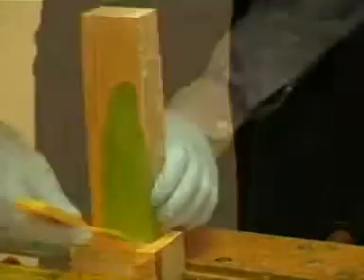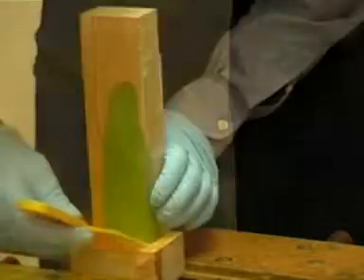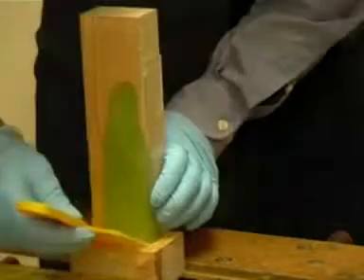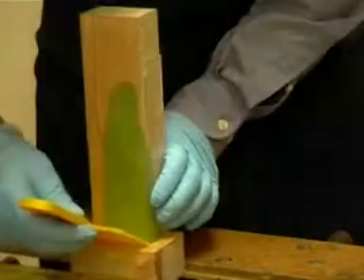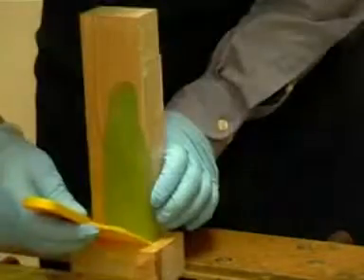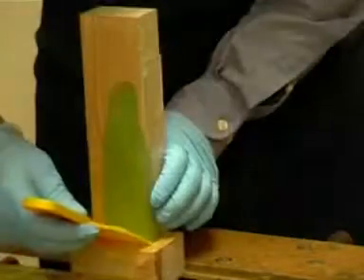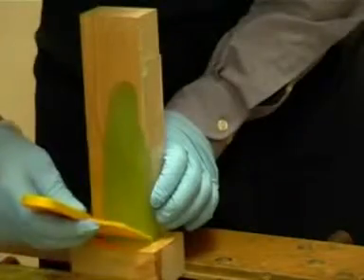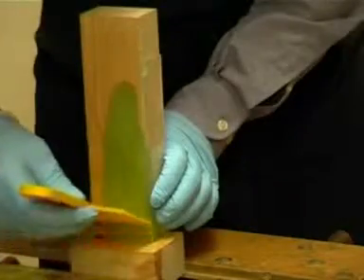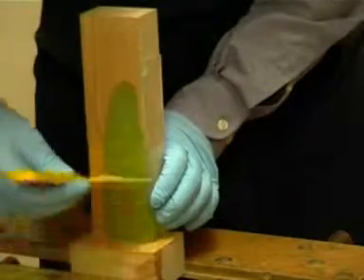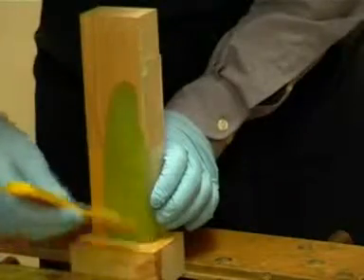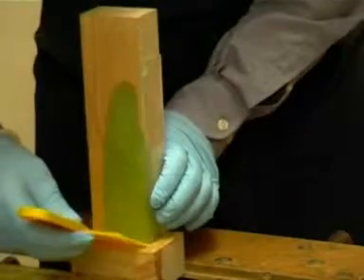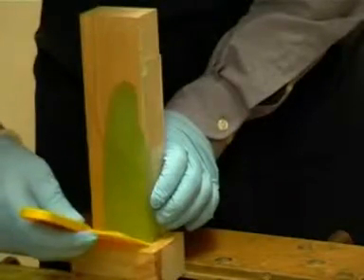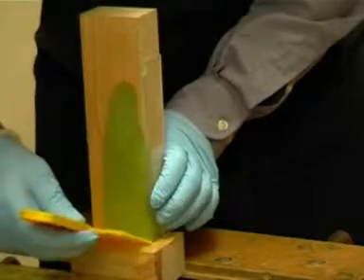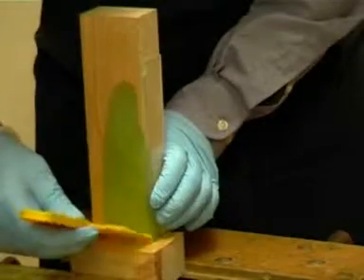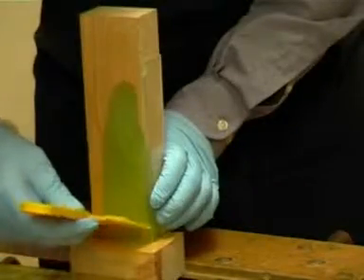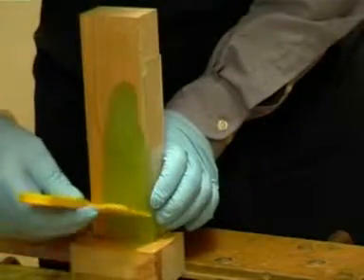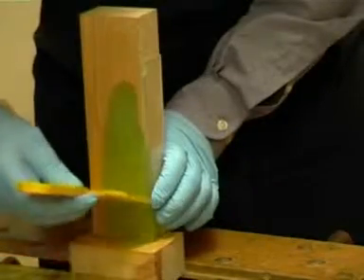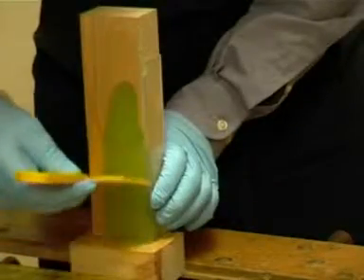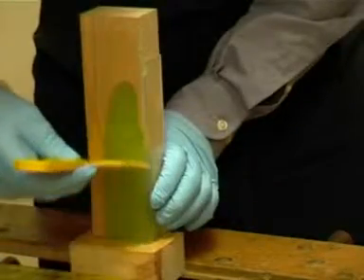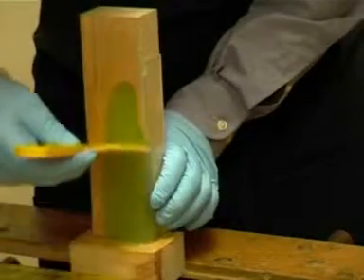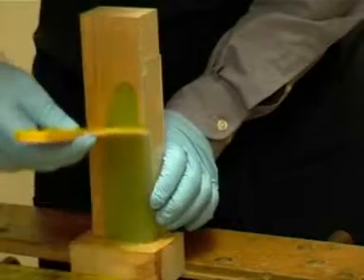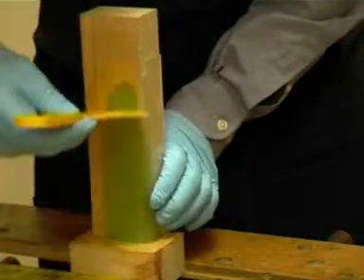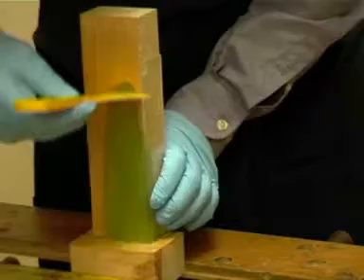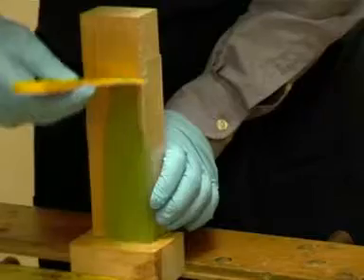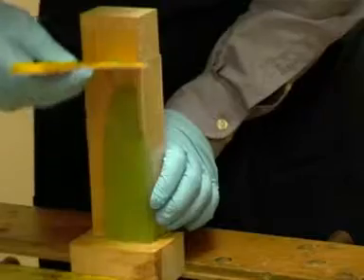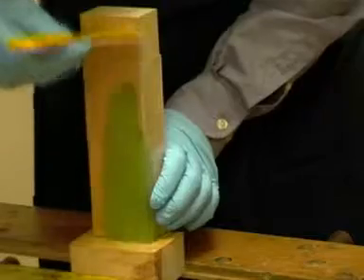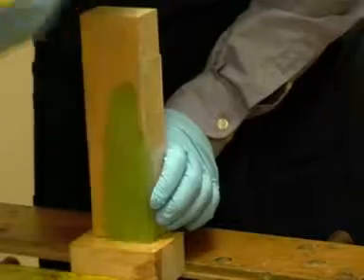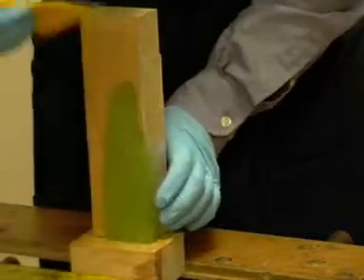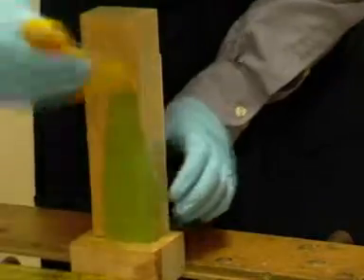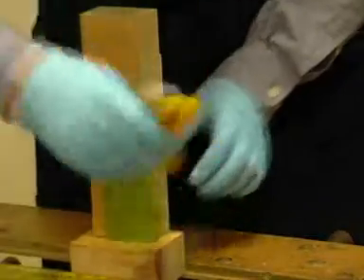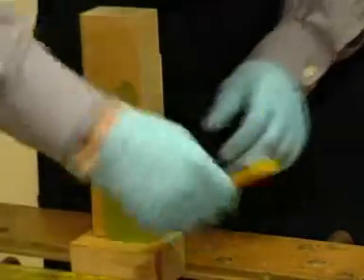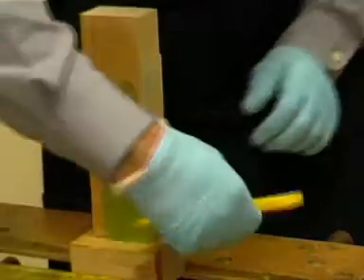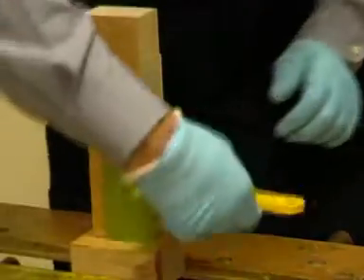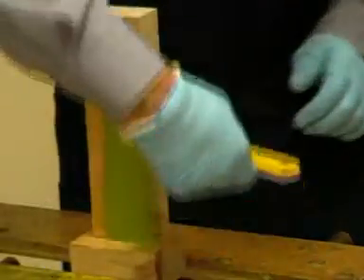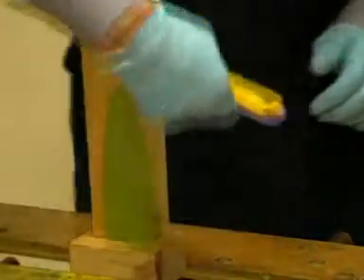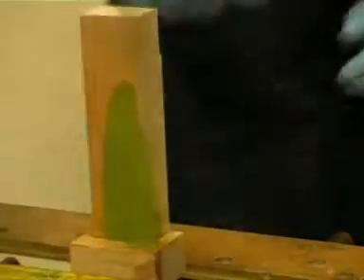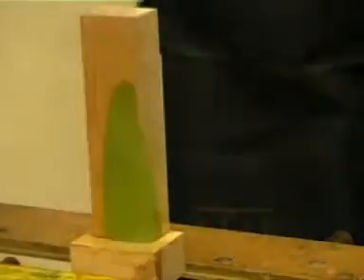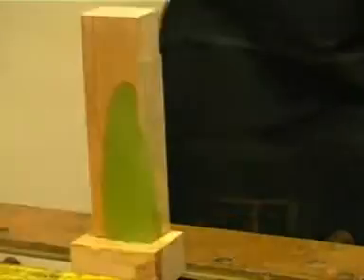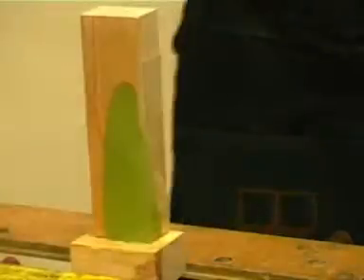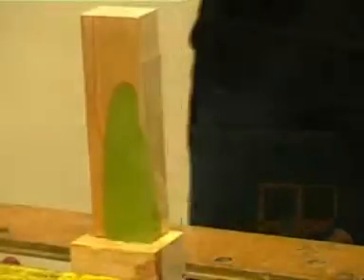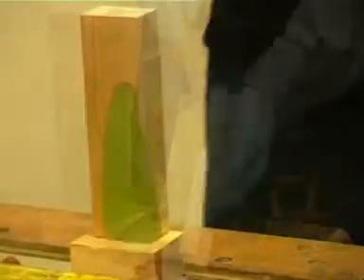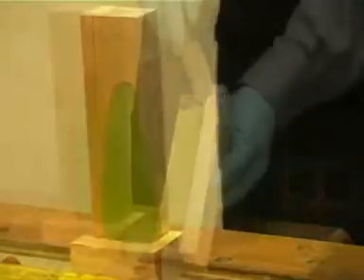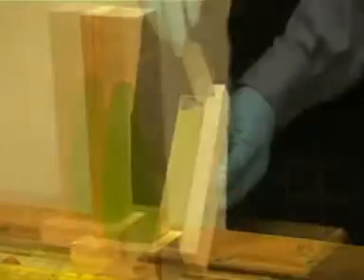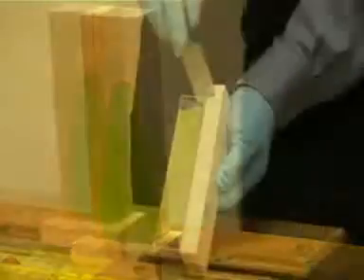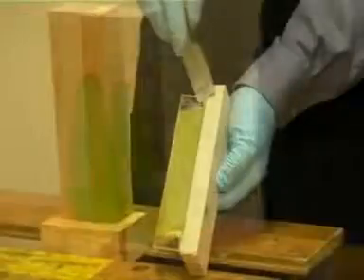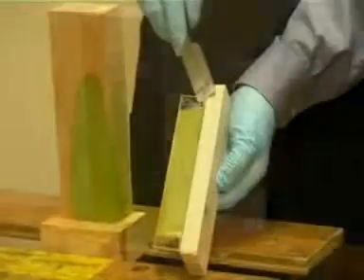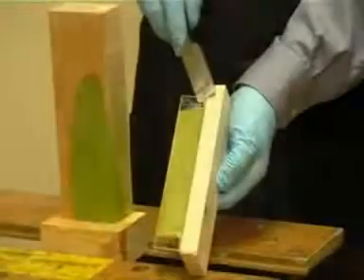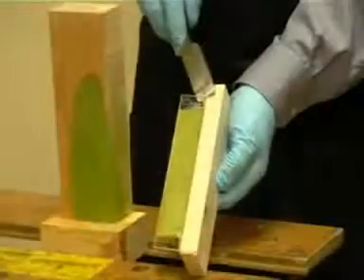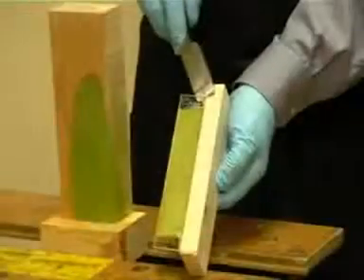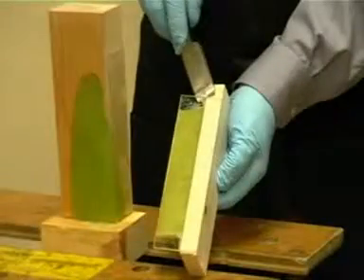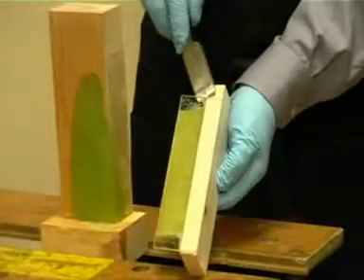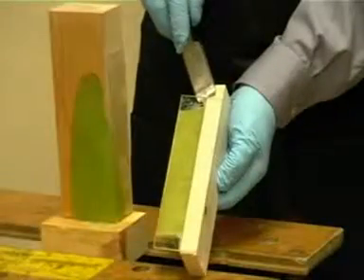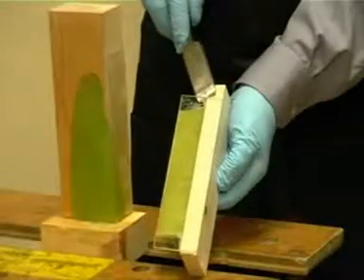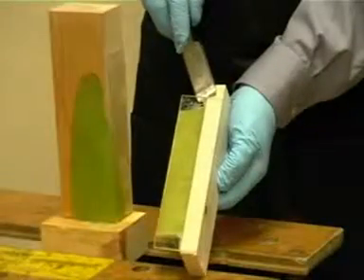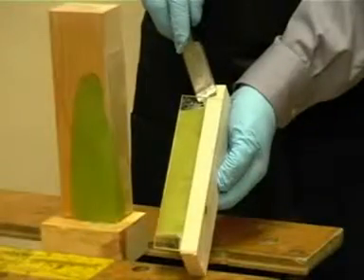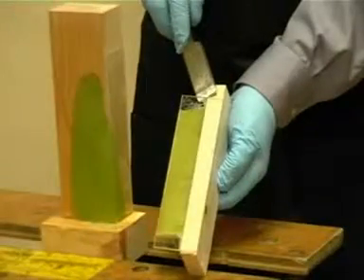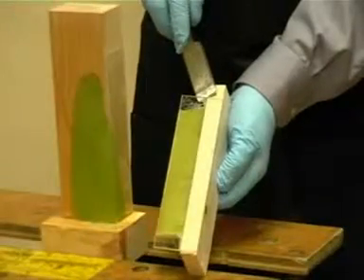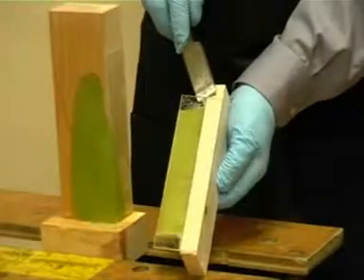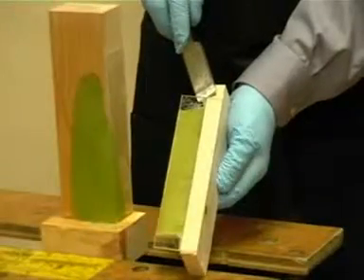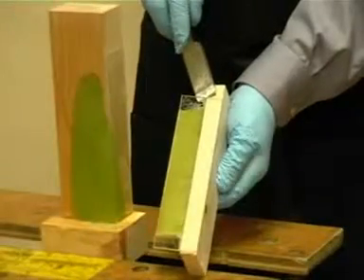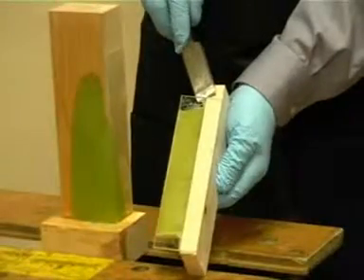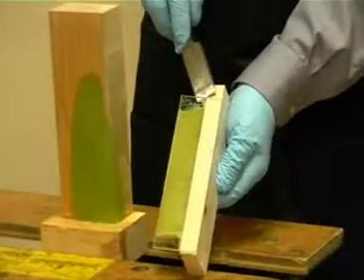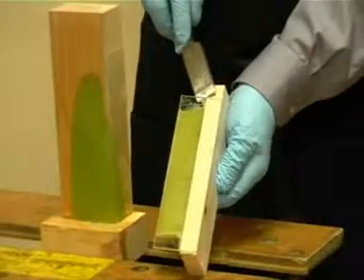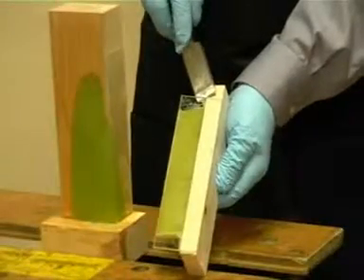The Perspex is then left on until the resin is fully cured, and then removed.